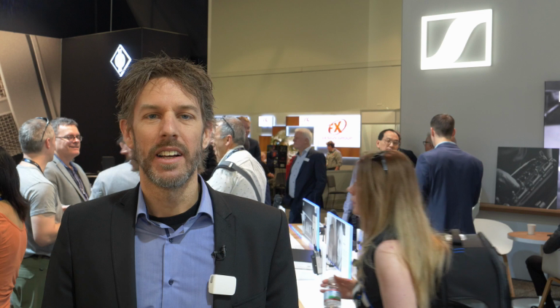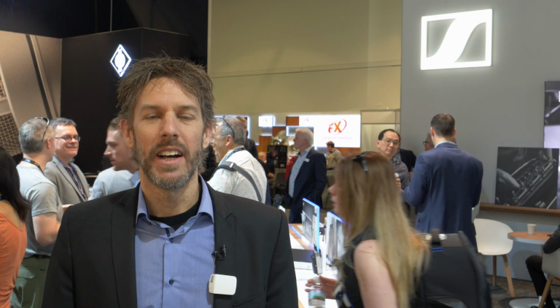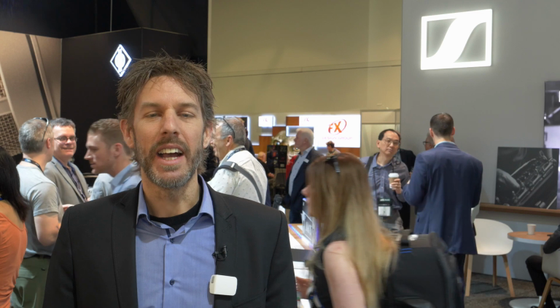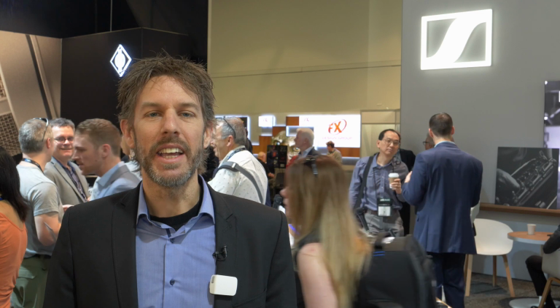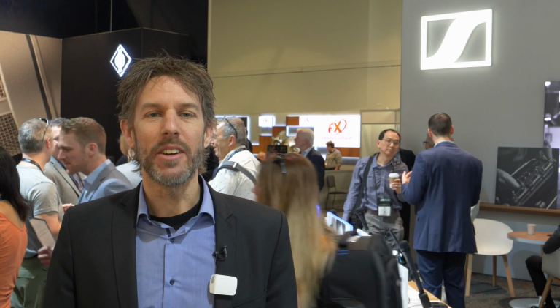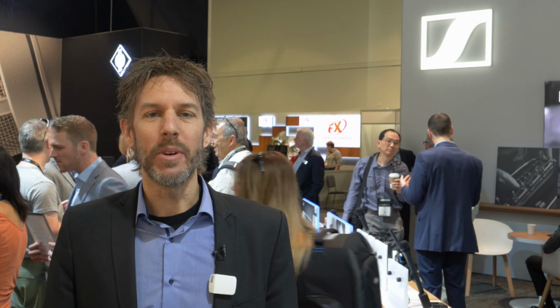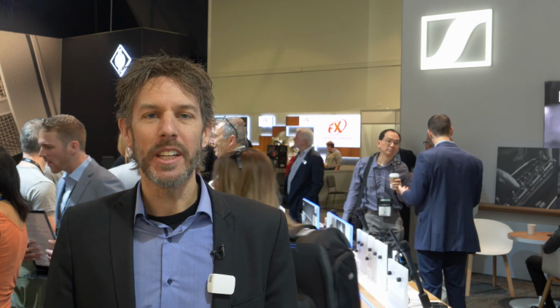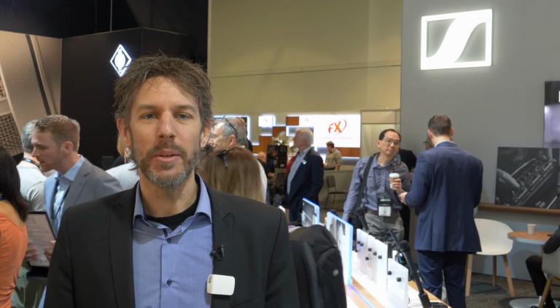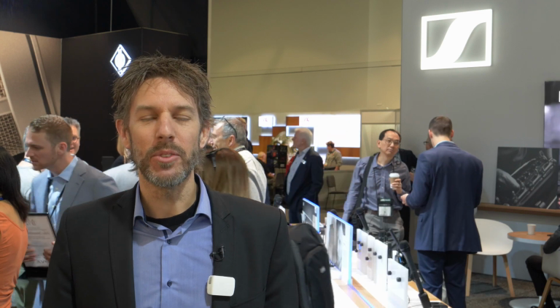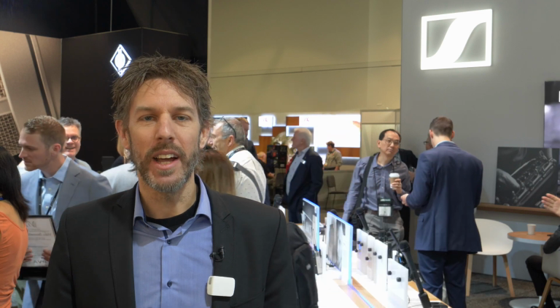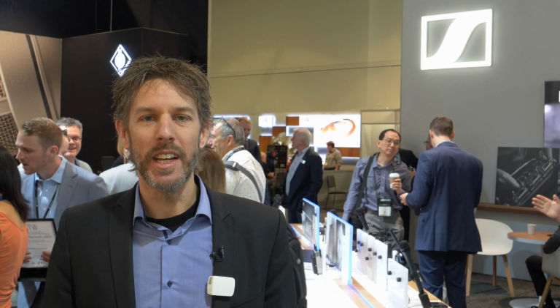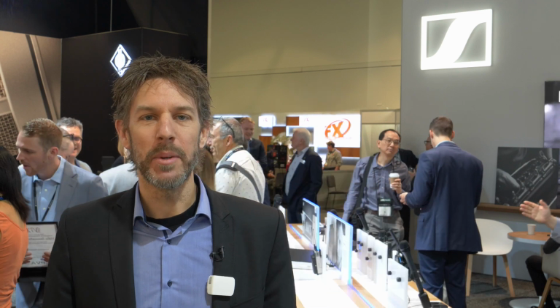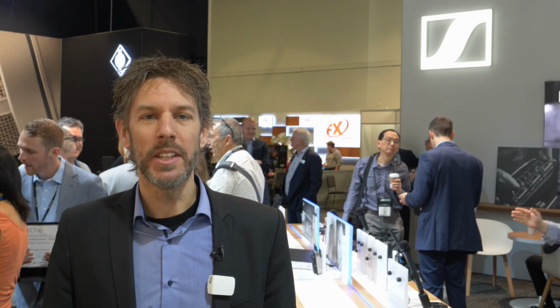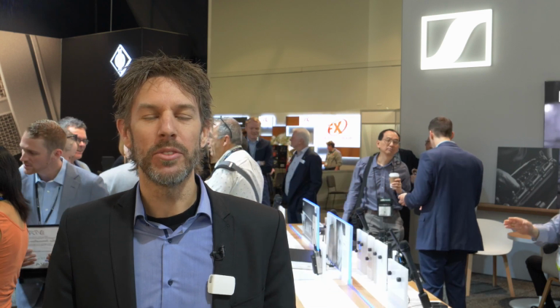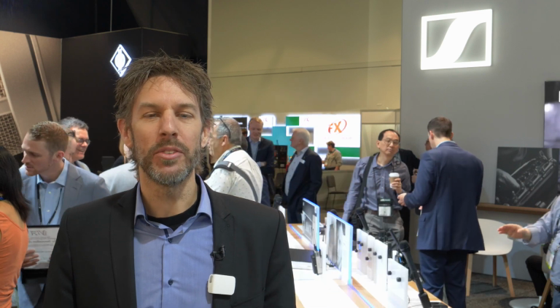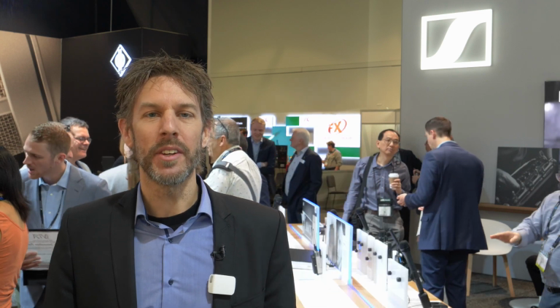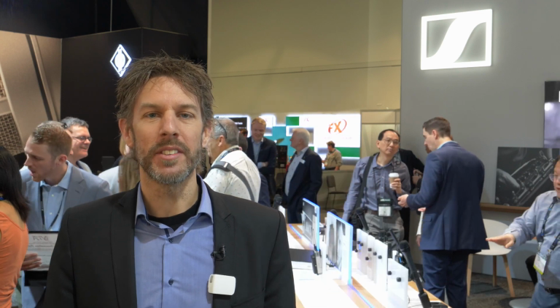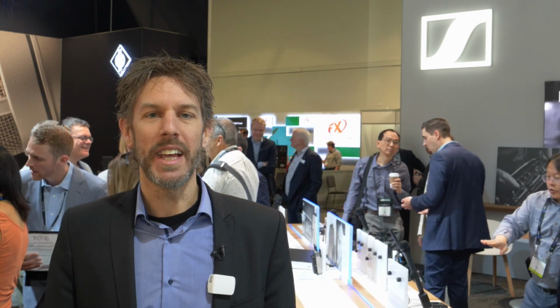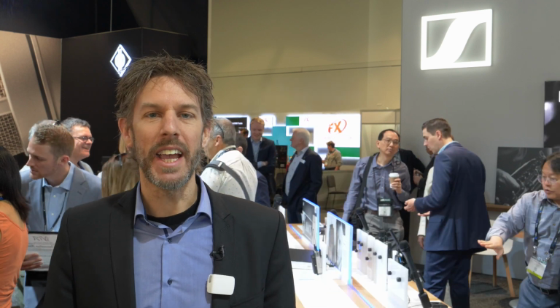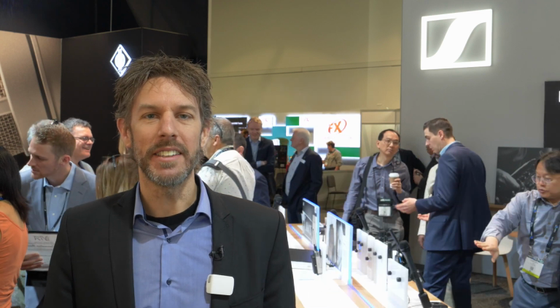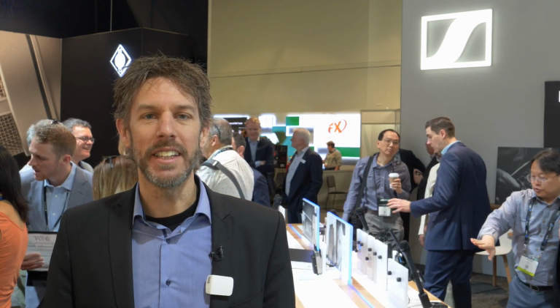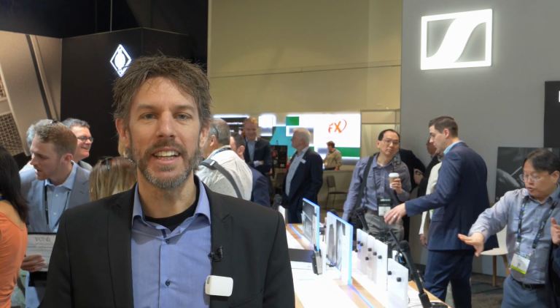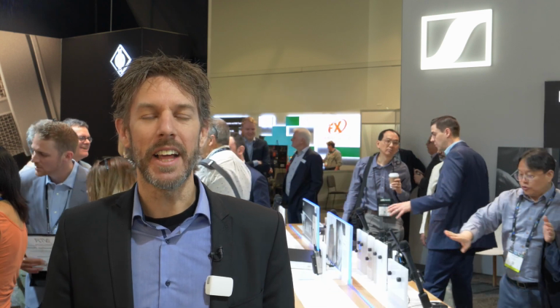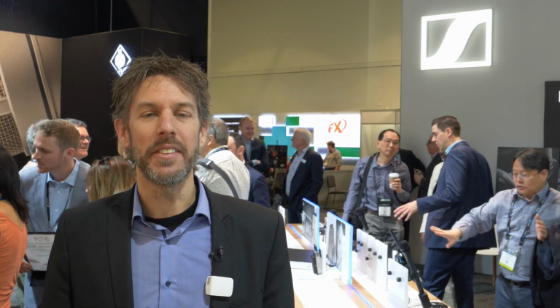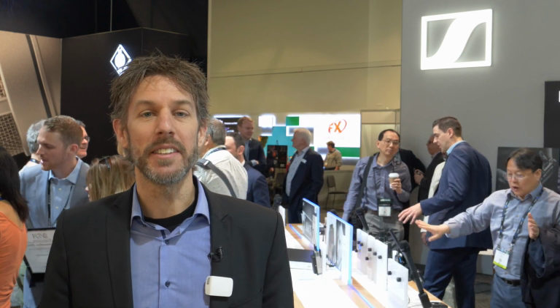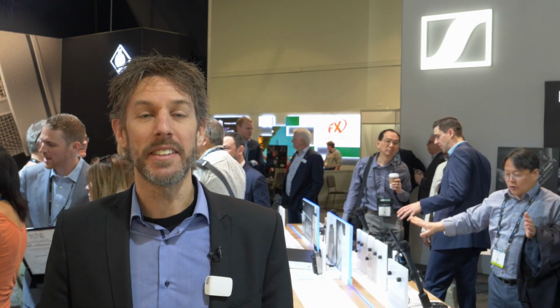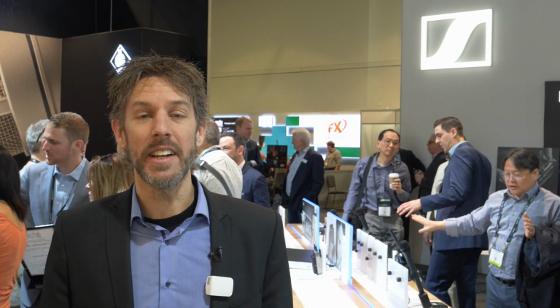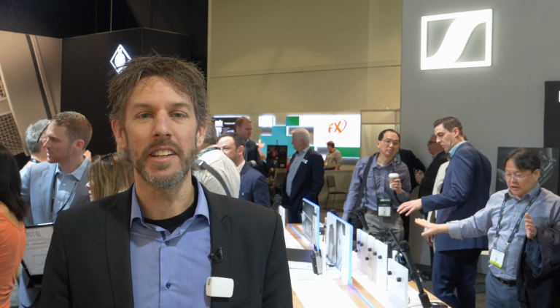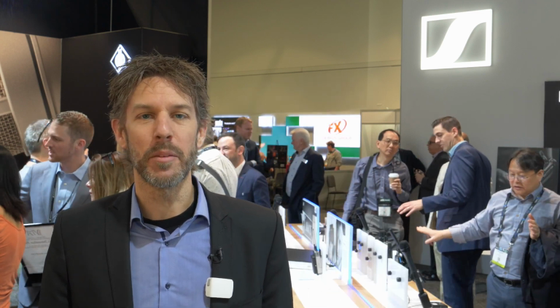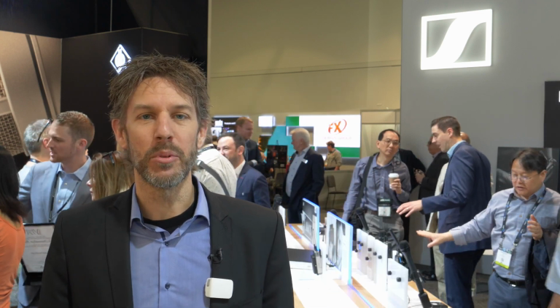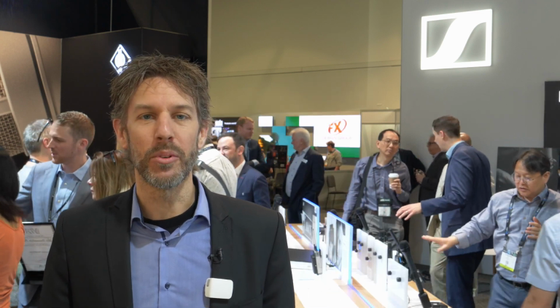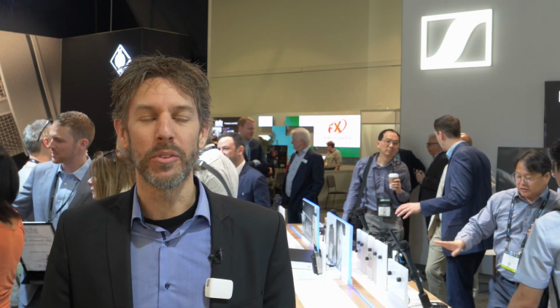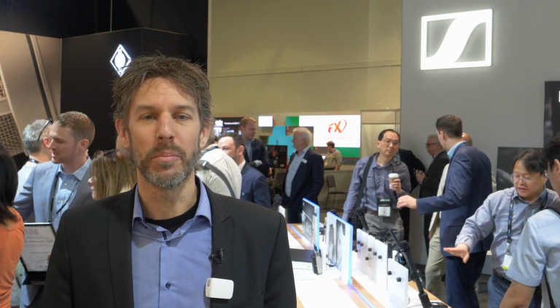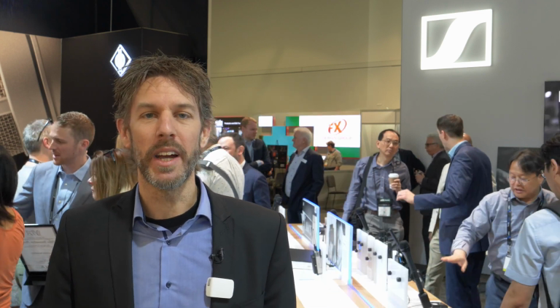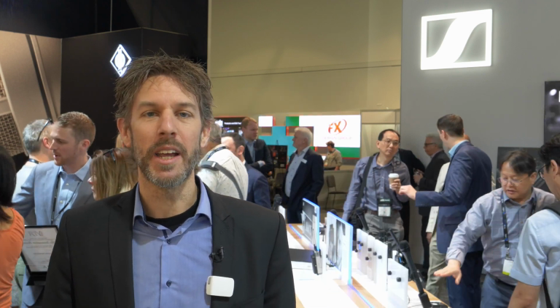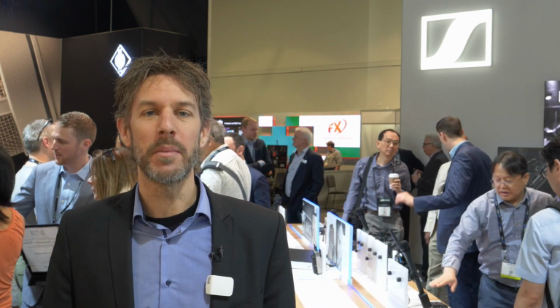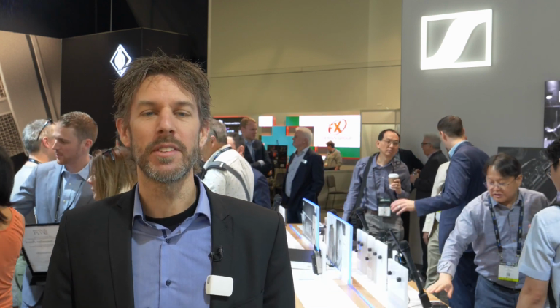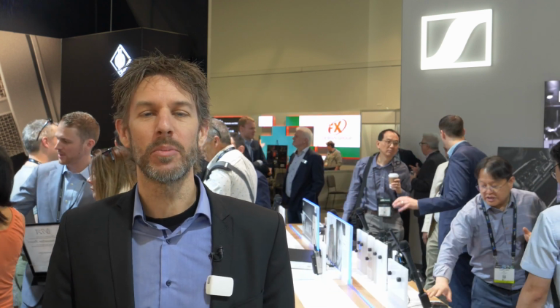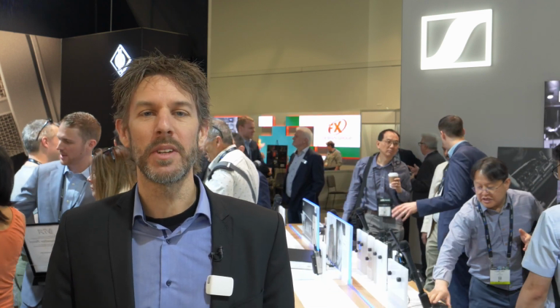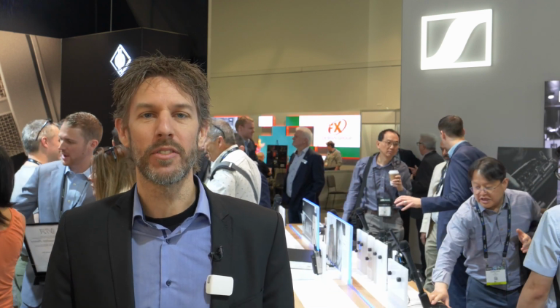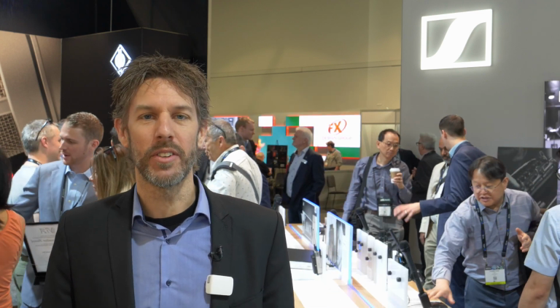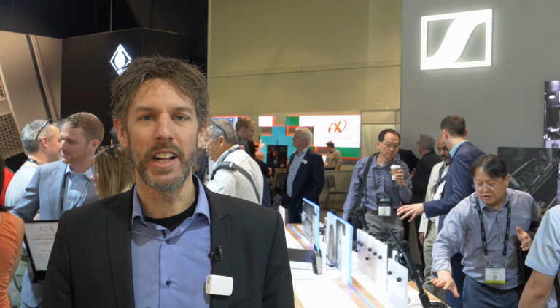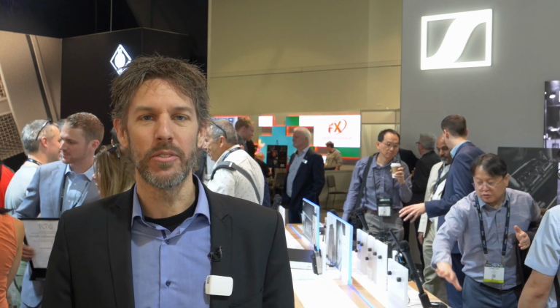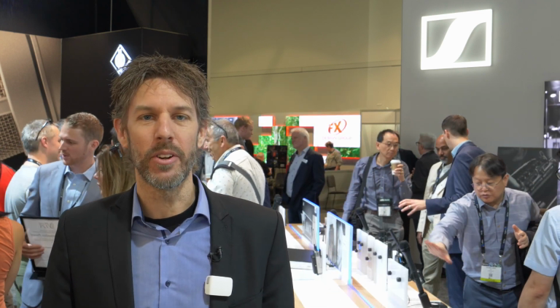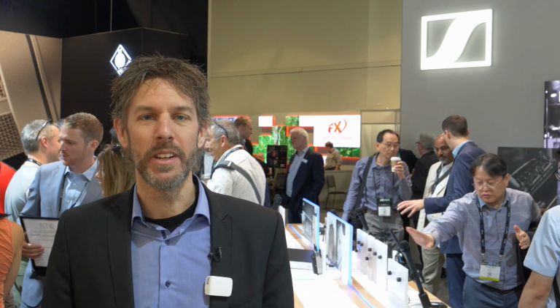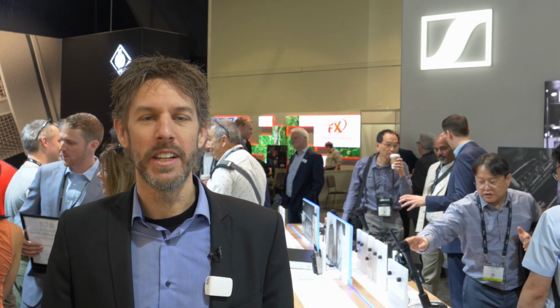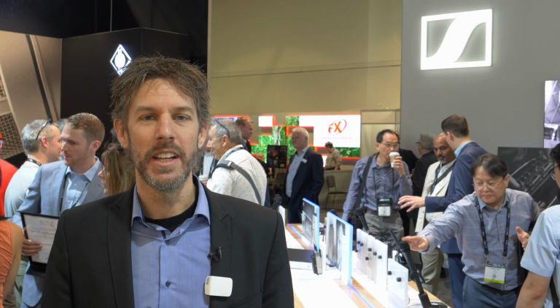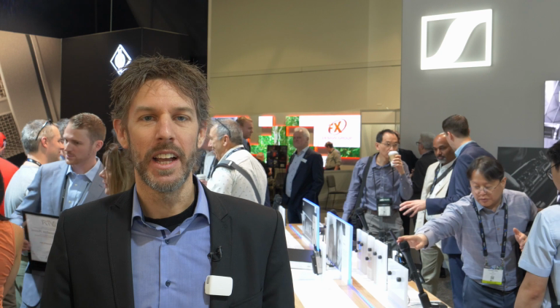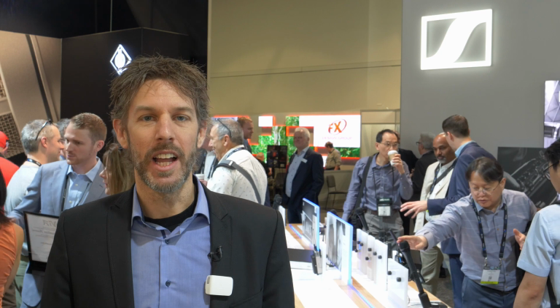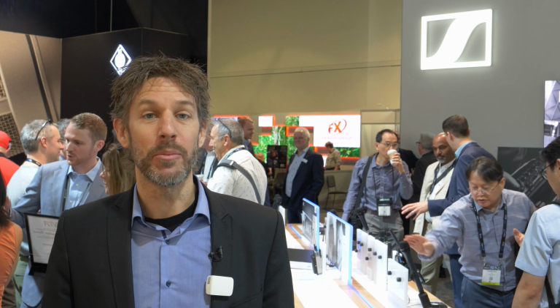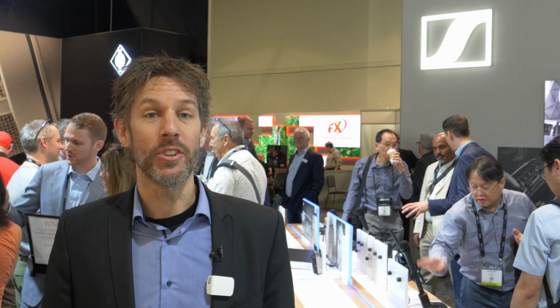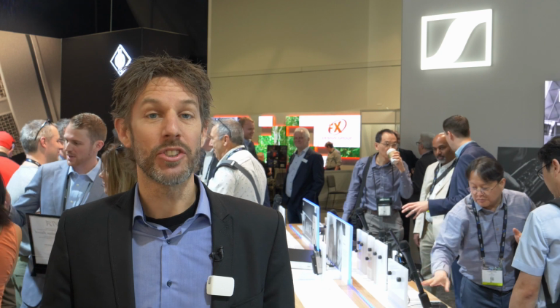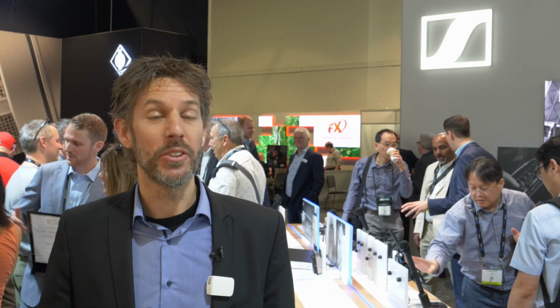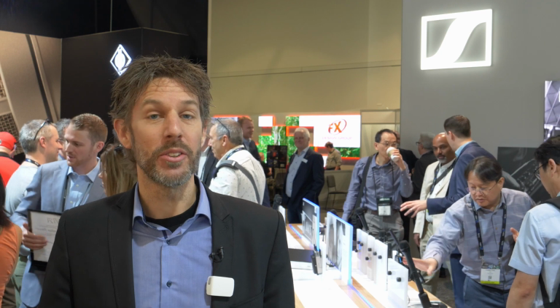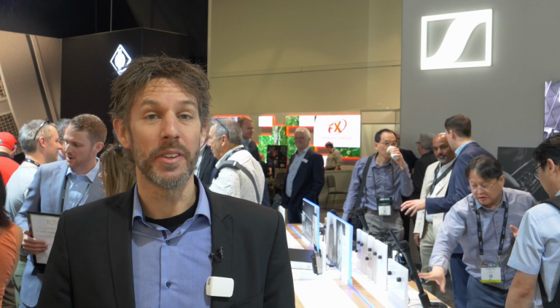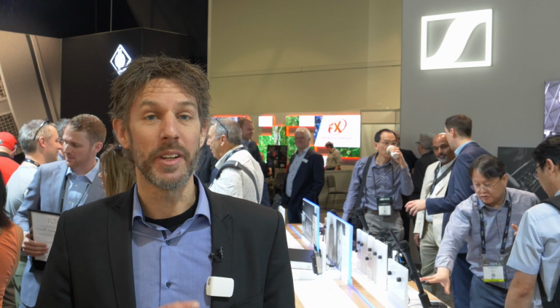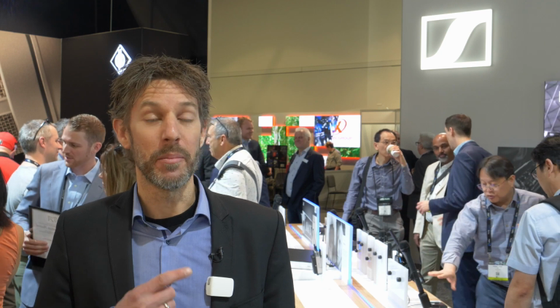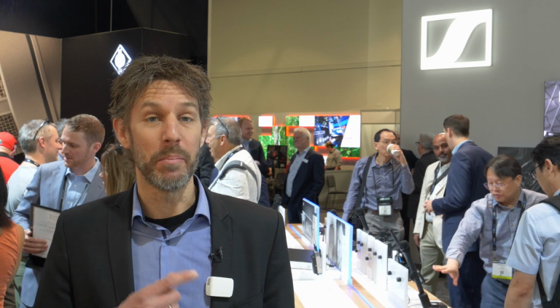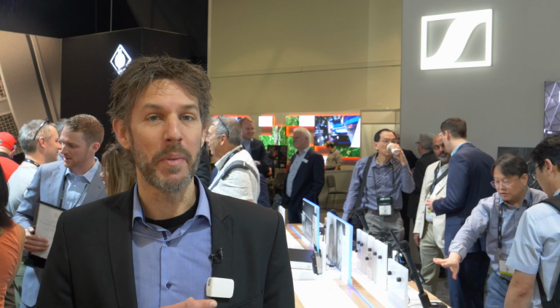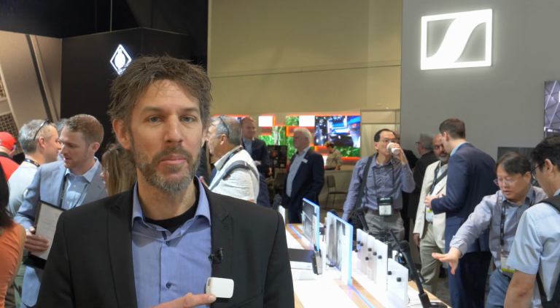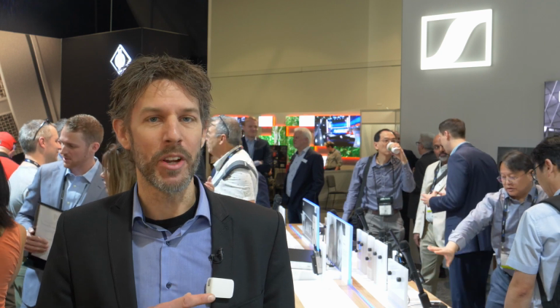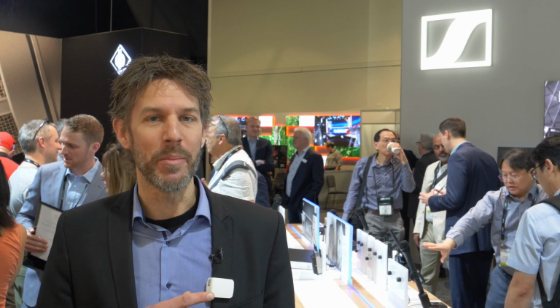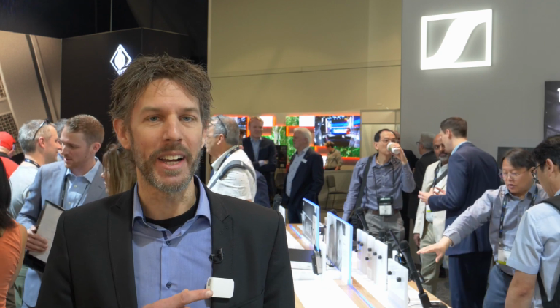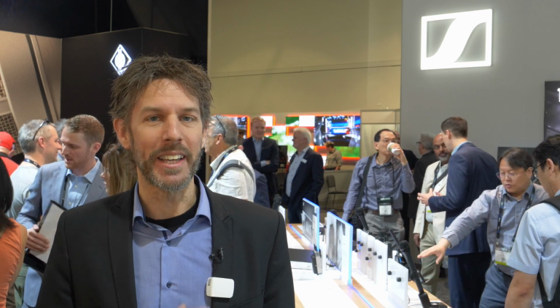Hi and welcome to NAB 2018 at the Sennheiser booth. My name is Tobias von Alverden and I'm going to show you the Memory Mic.